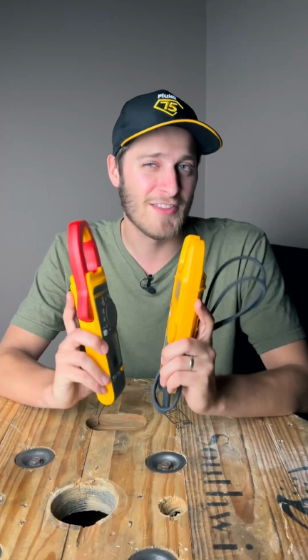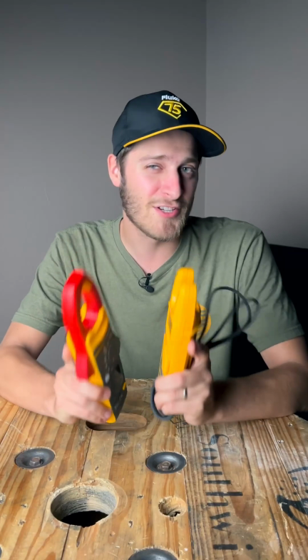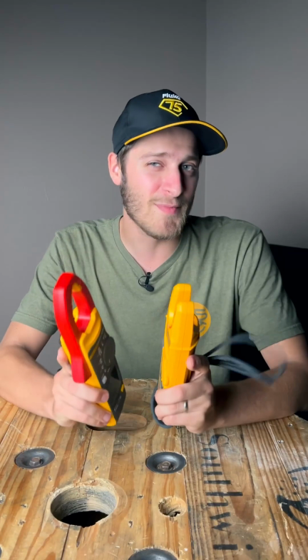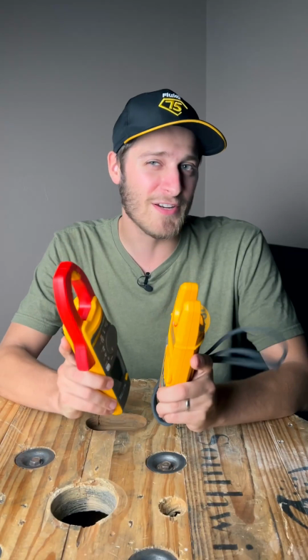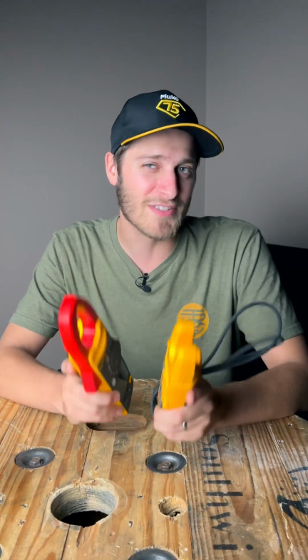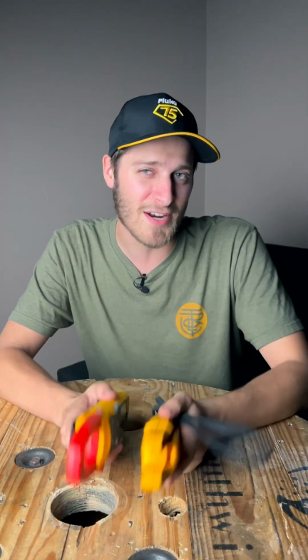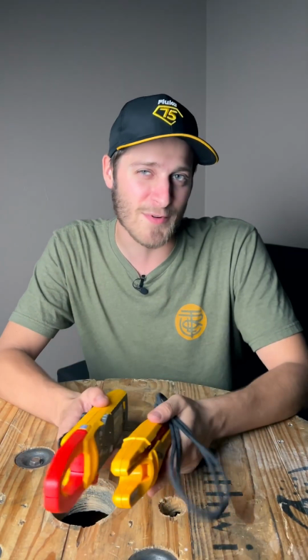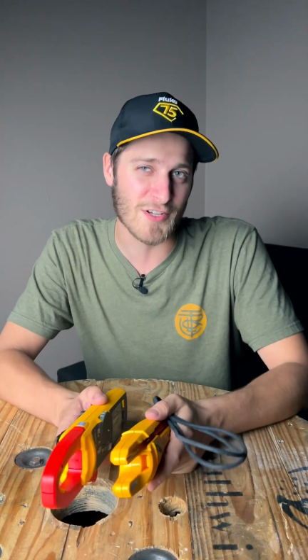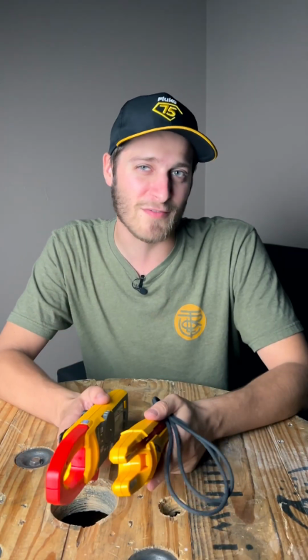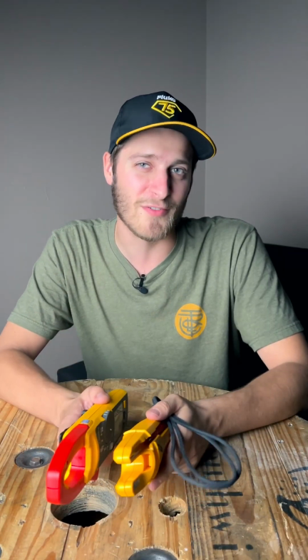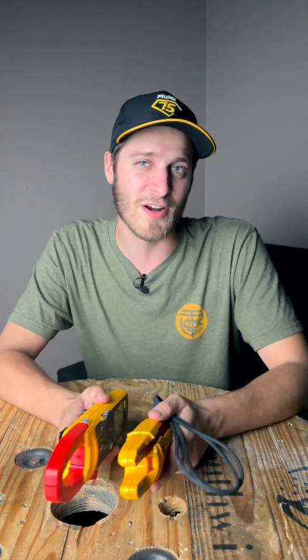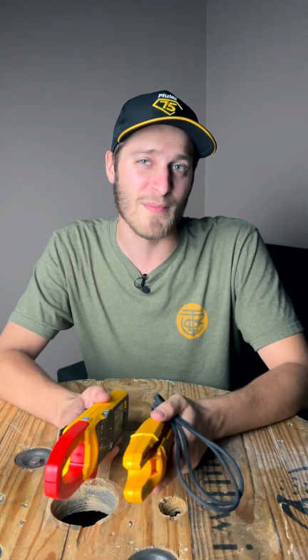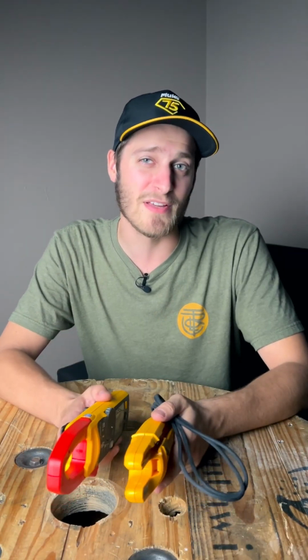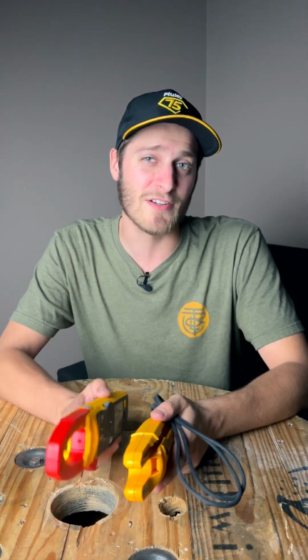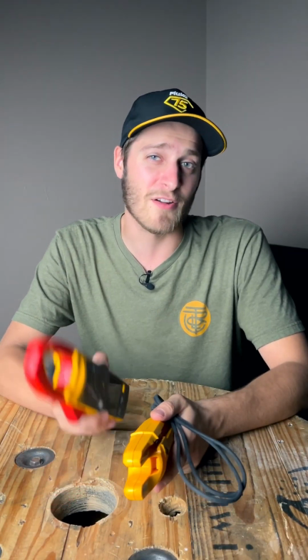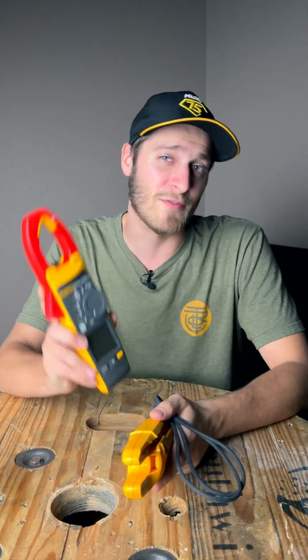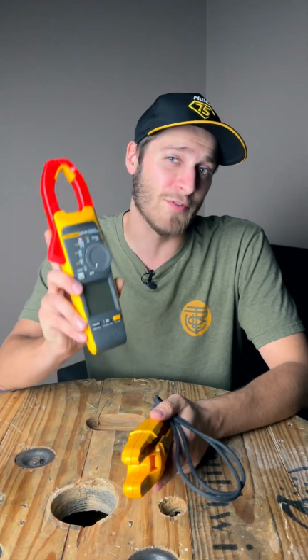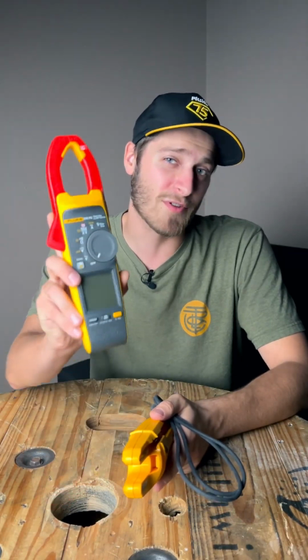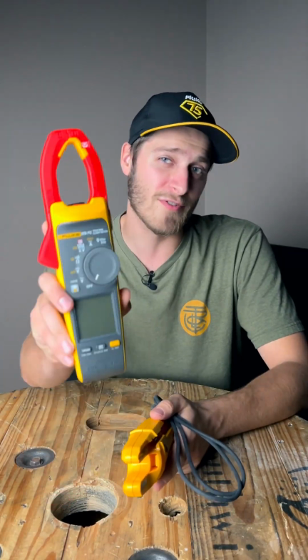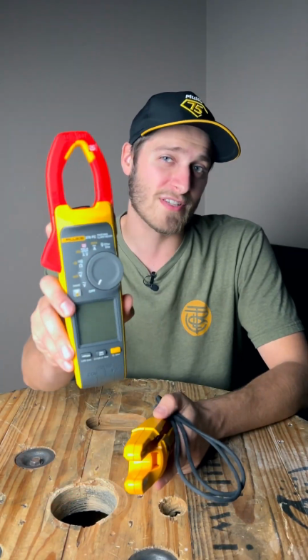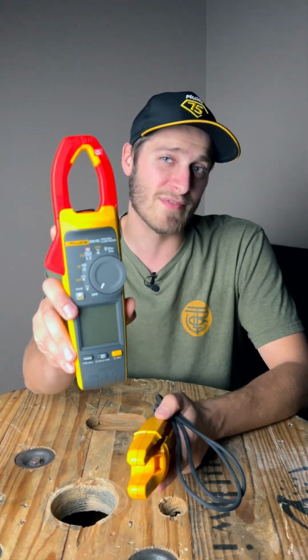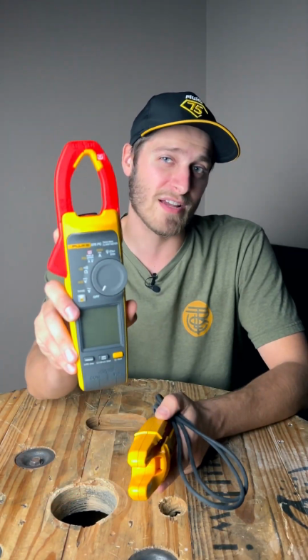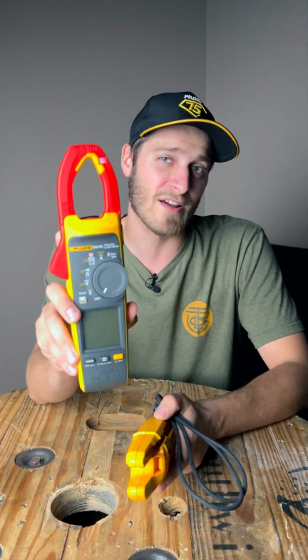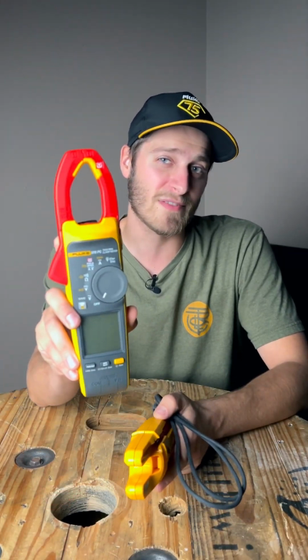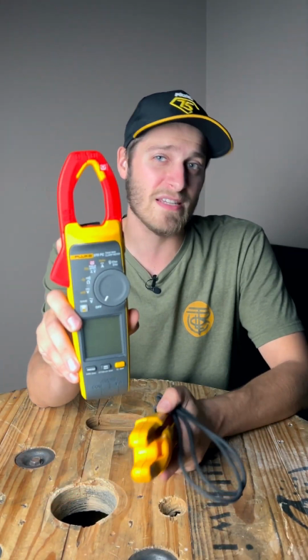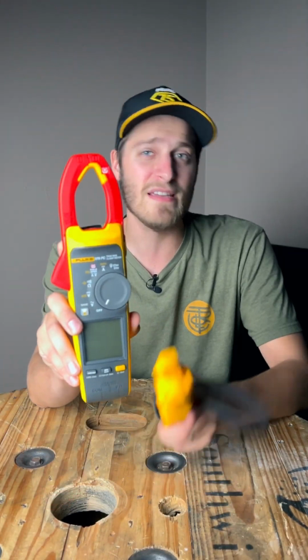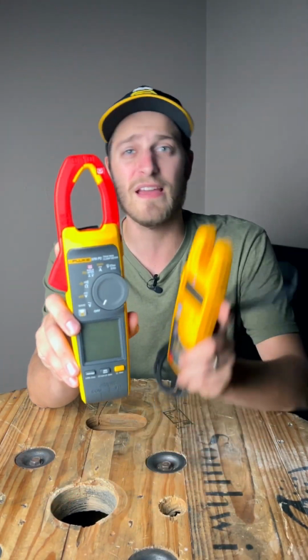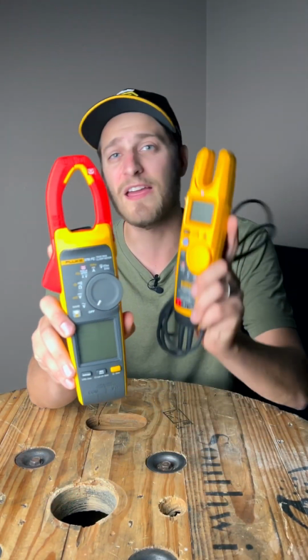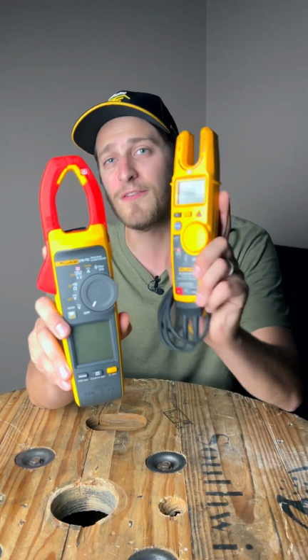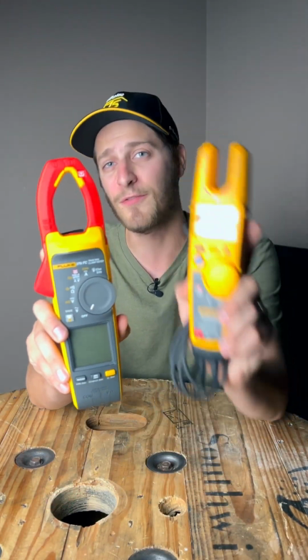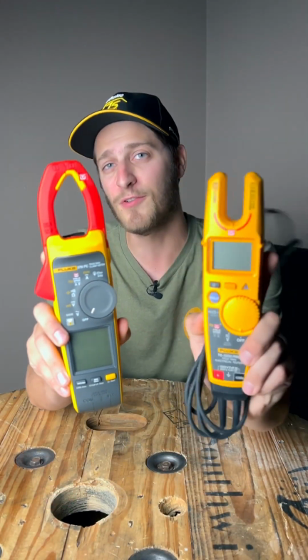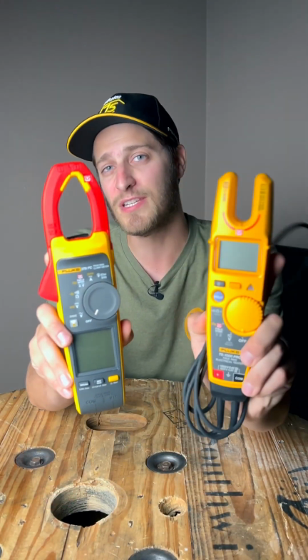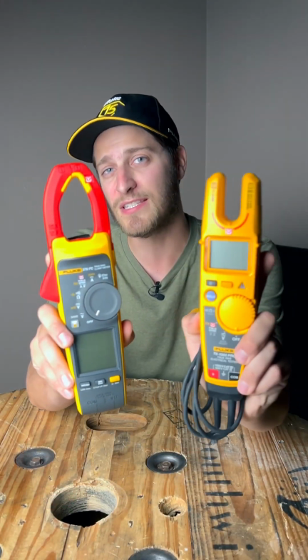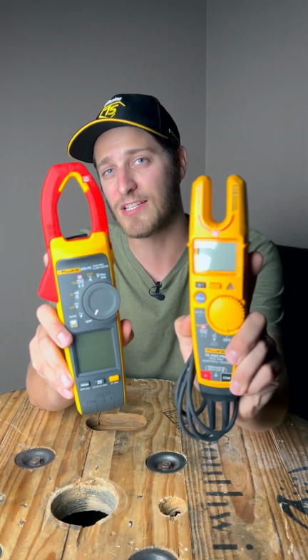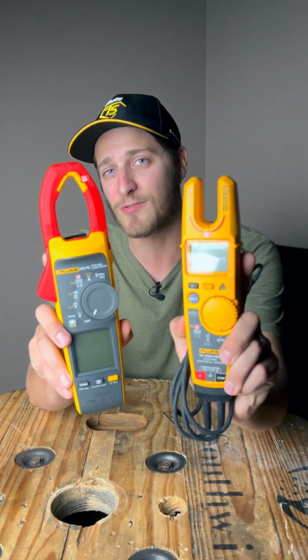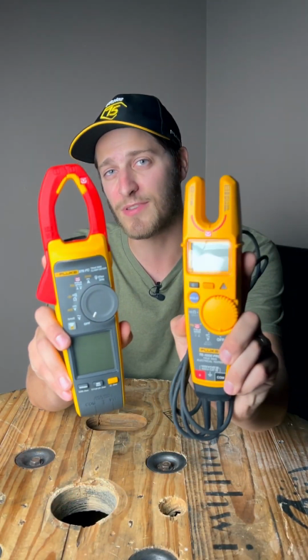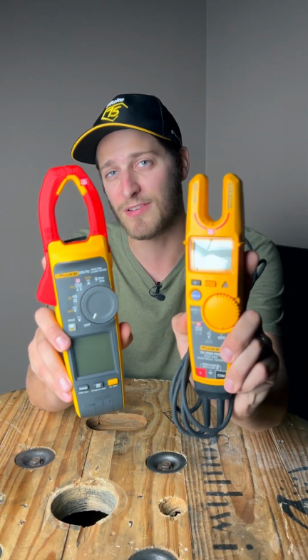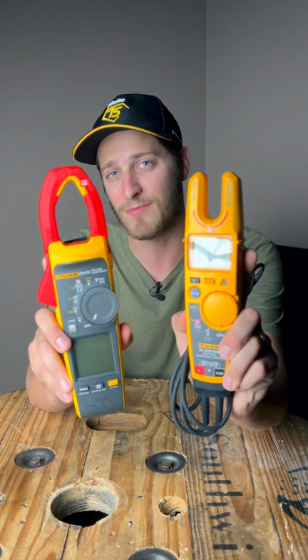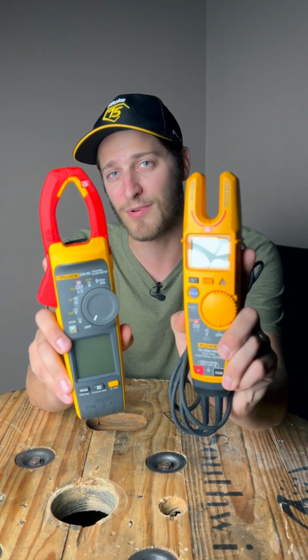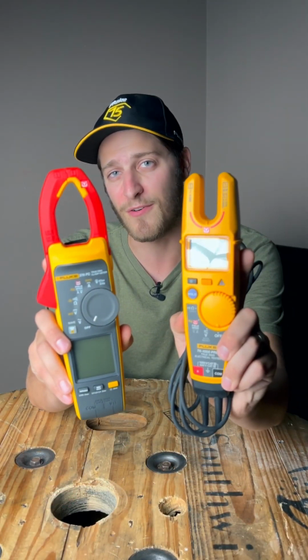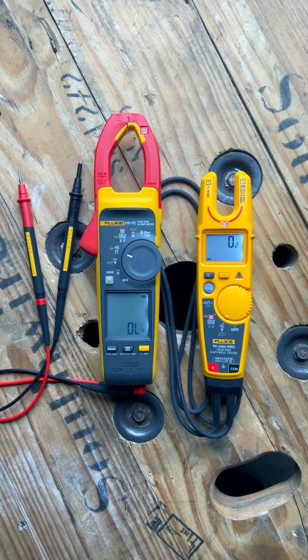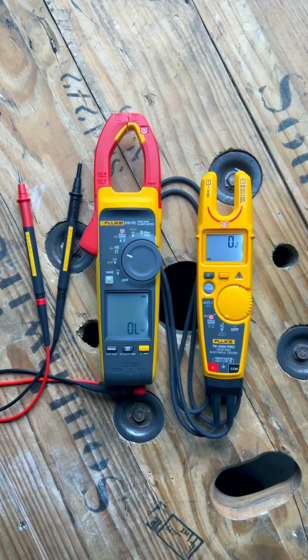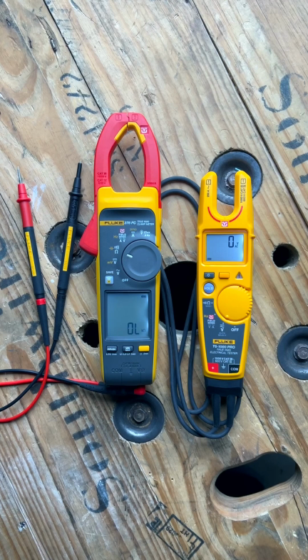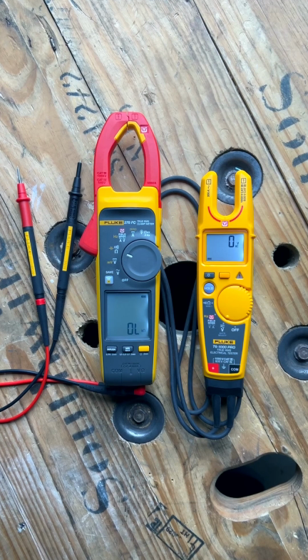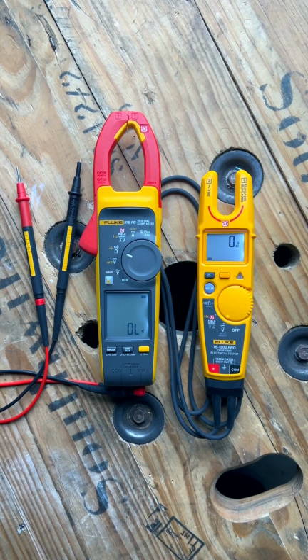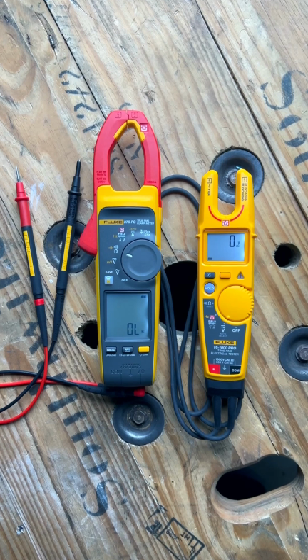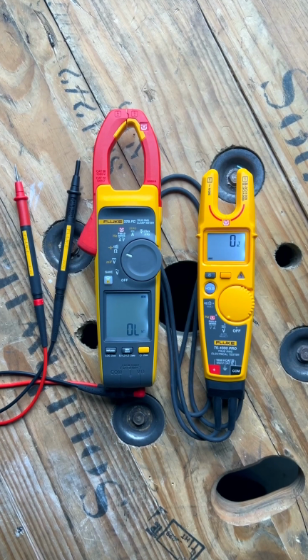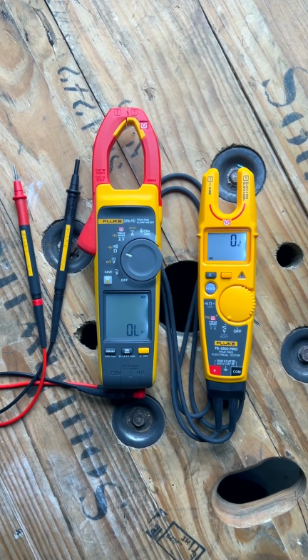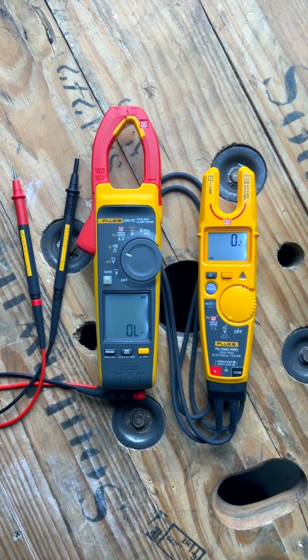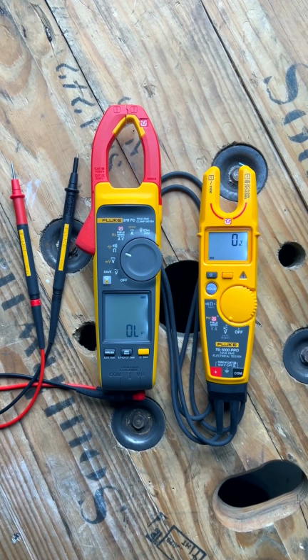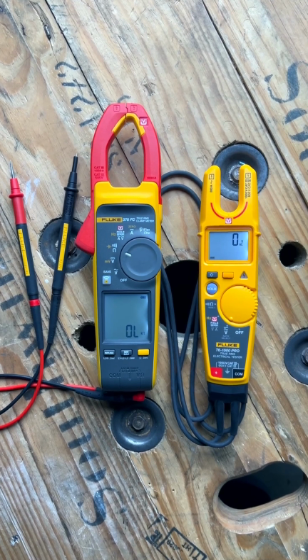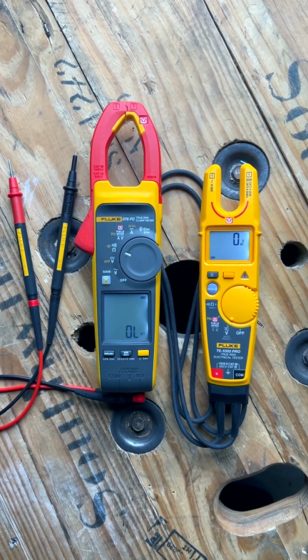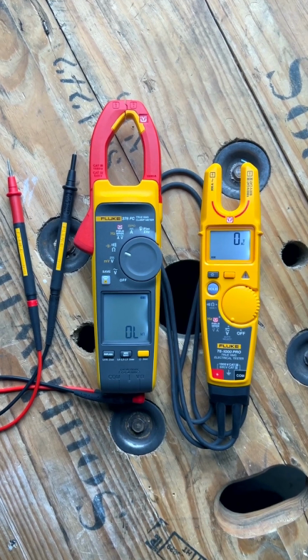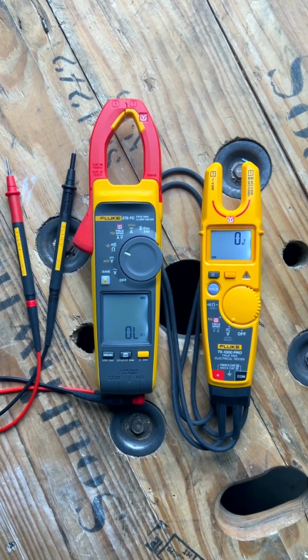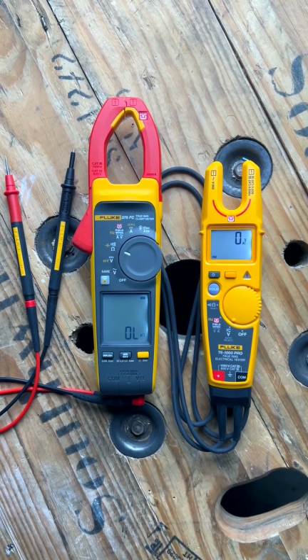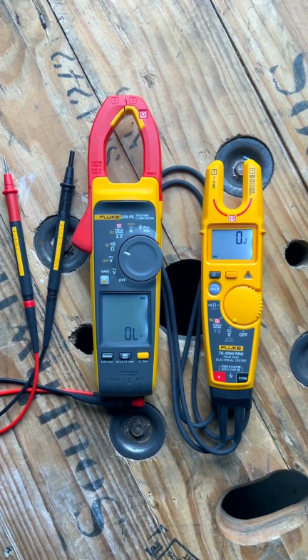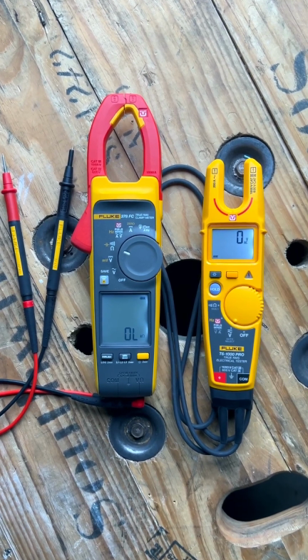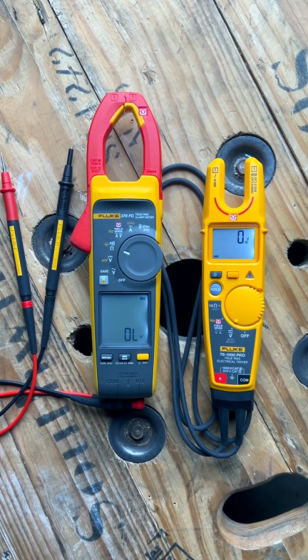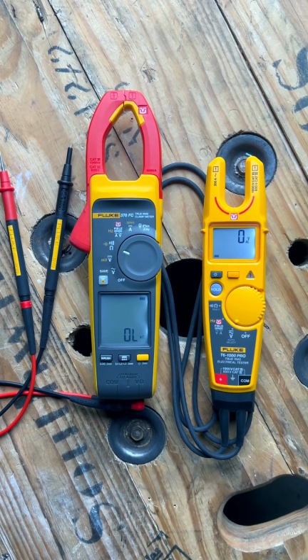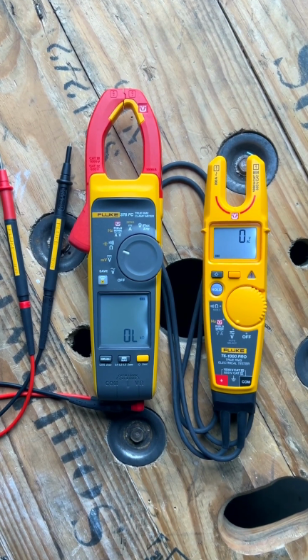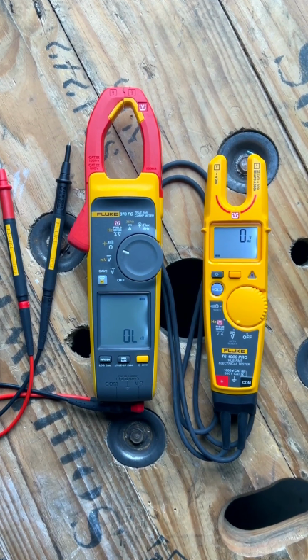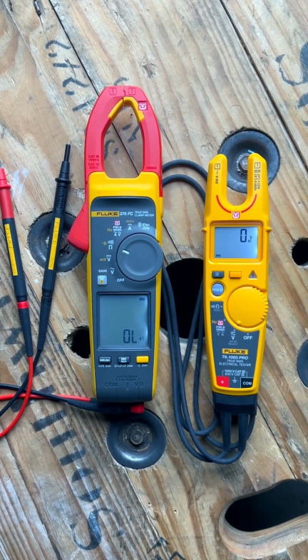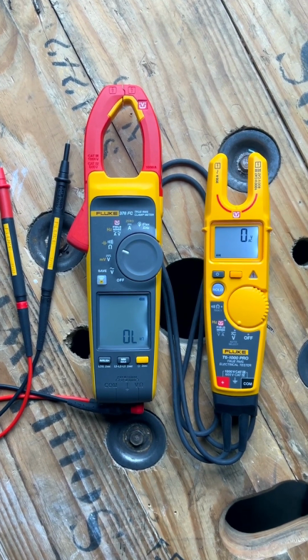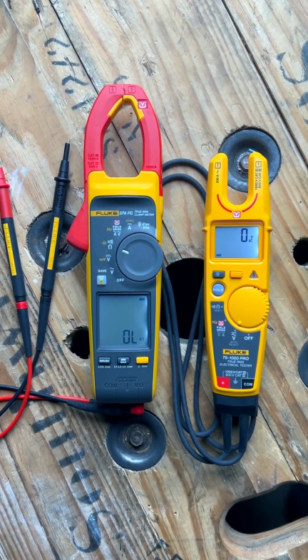The two meters that I most often recommend are the Fluke 378 FC and the Fluke T6 1000 Pro. Both of these meters are fantastic options and you can't go wrong with either.